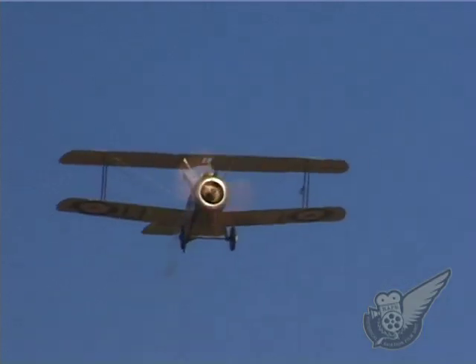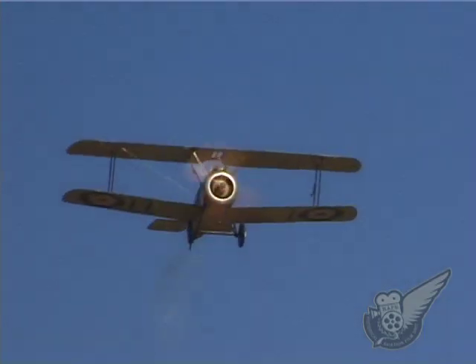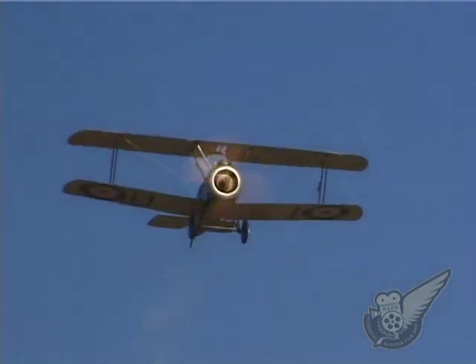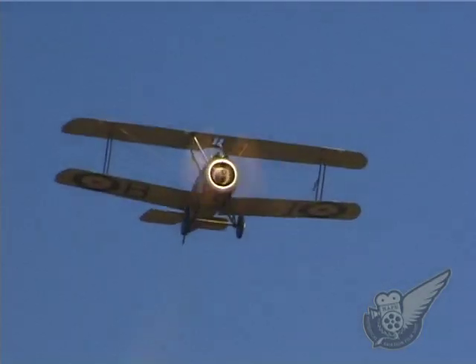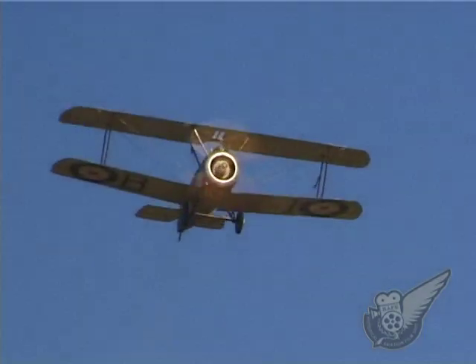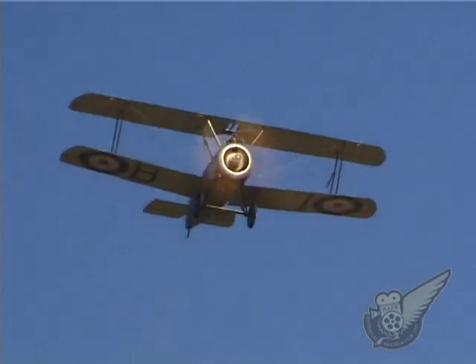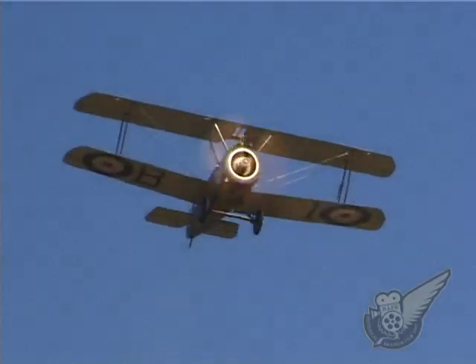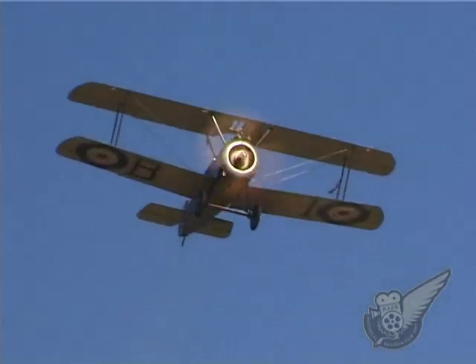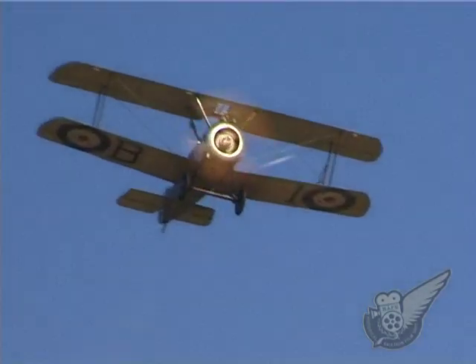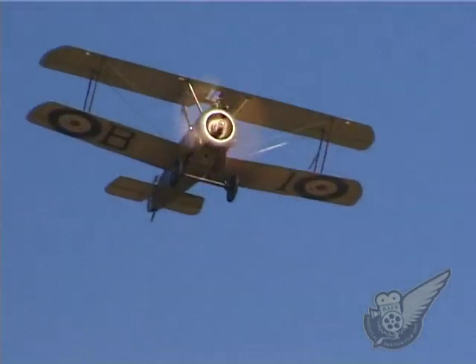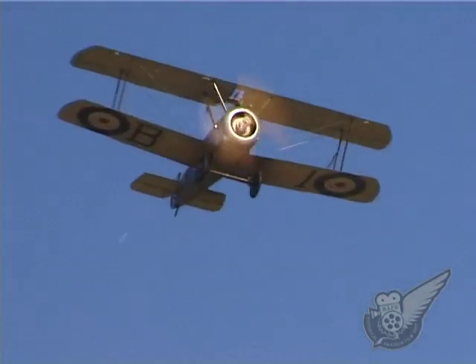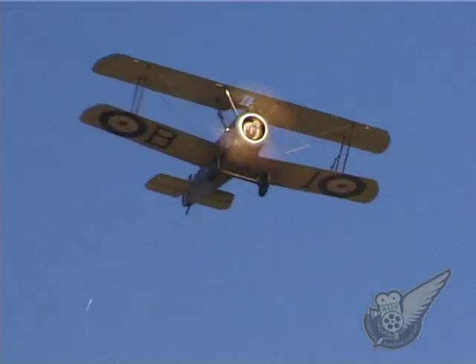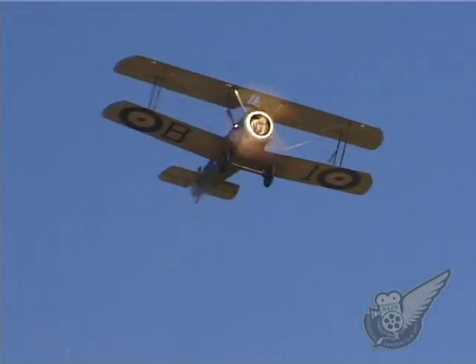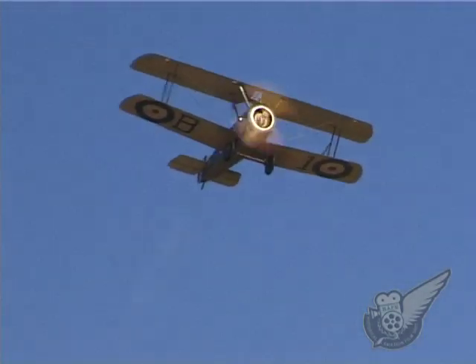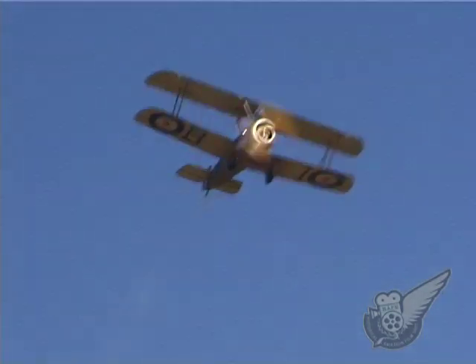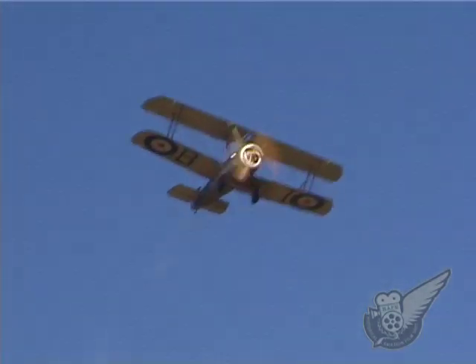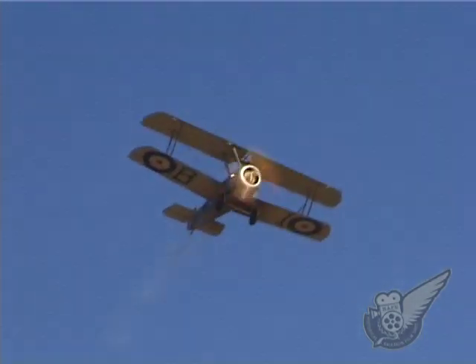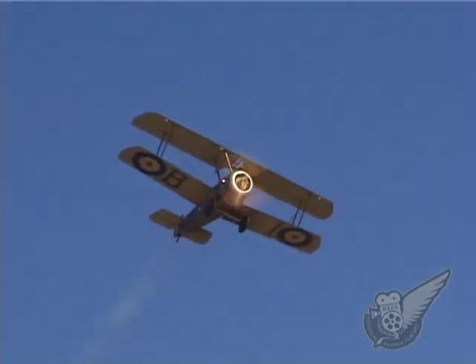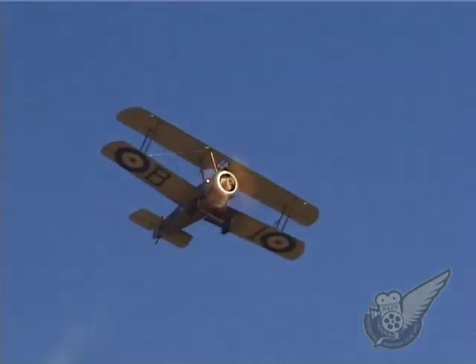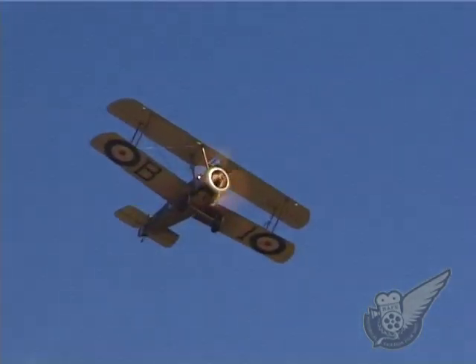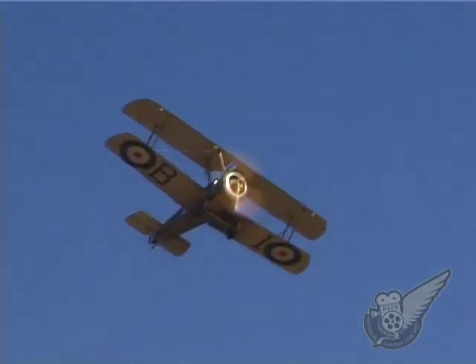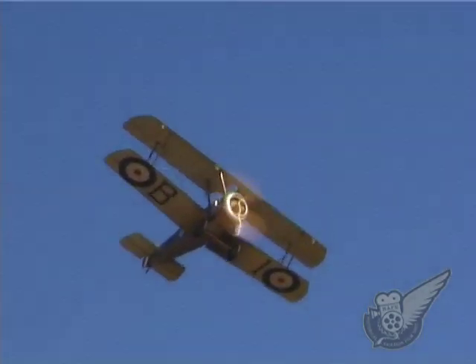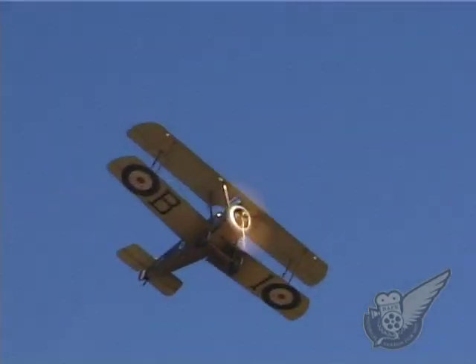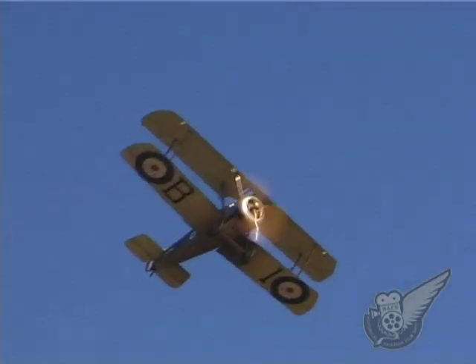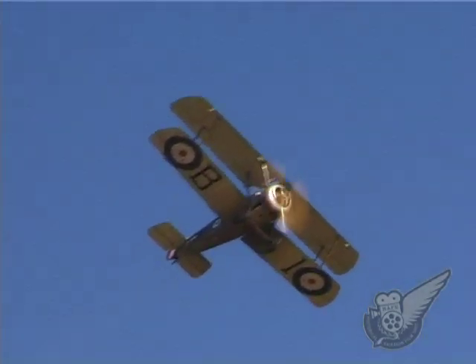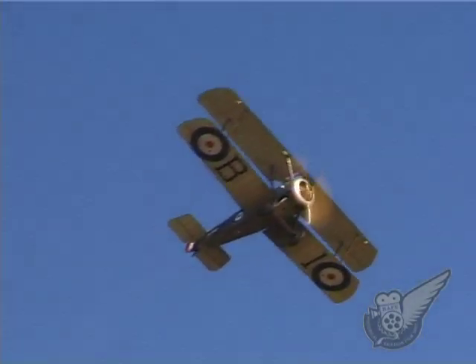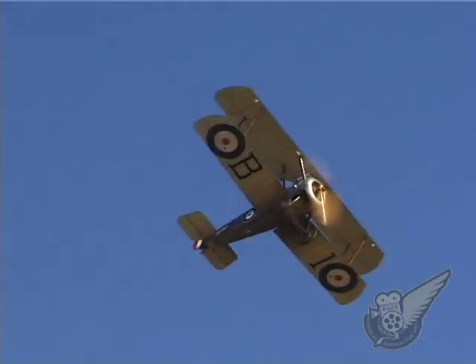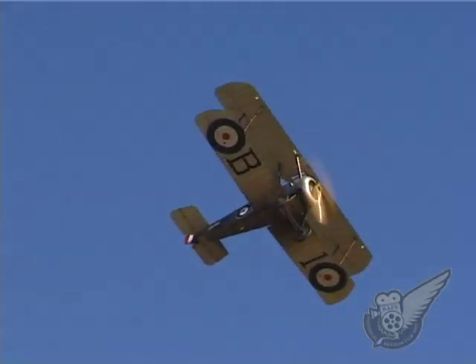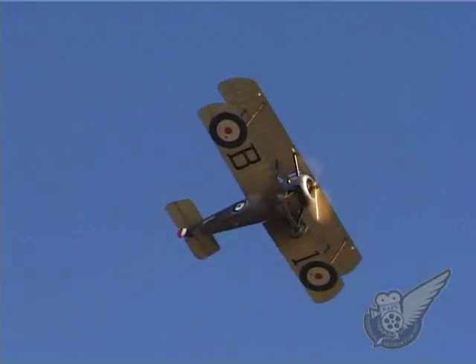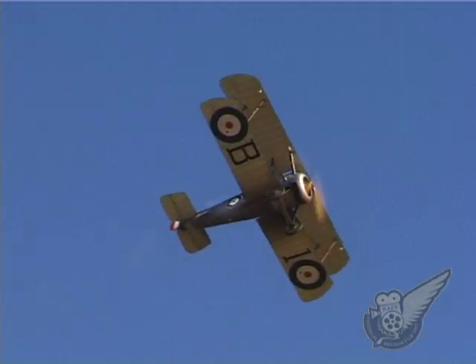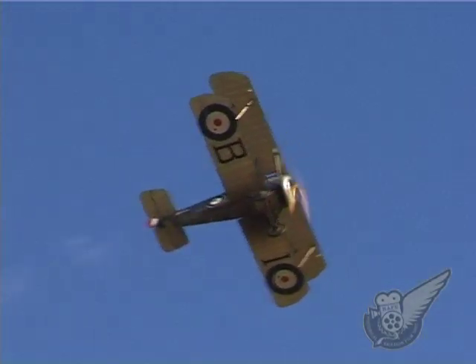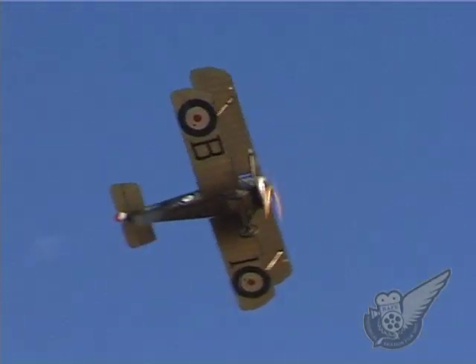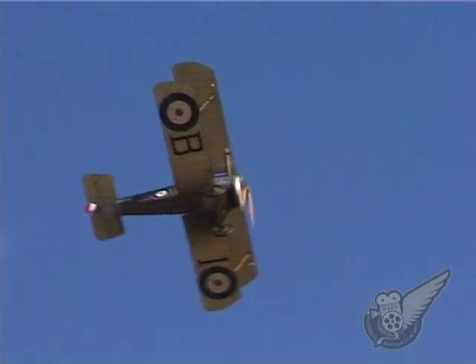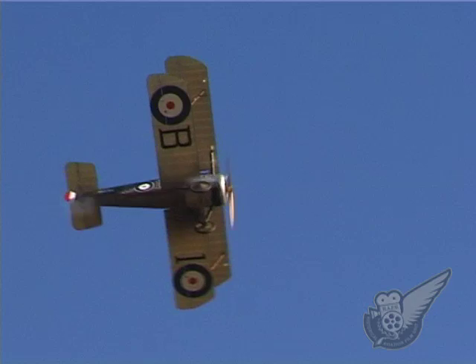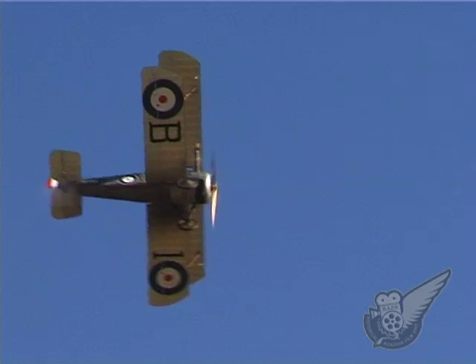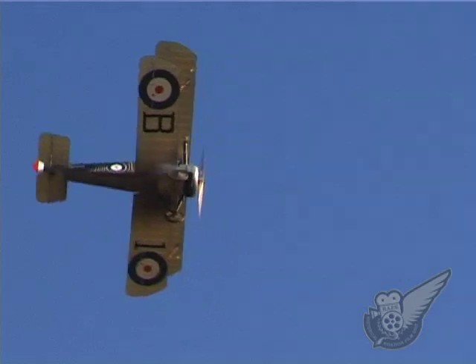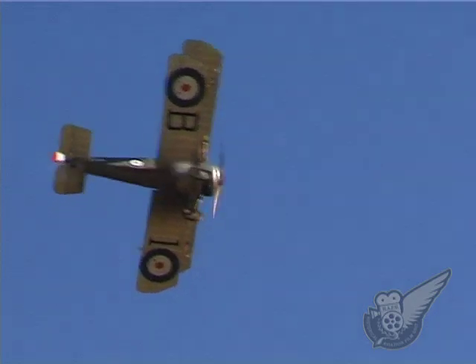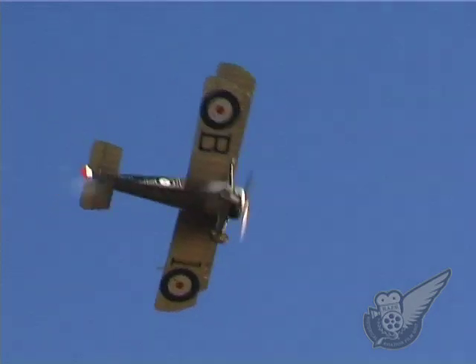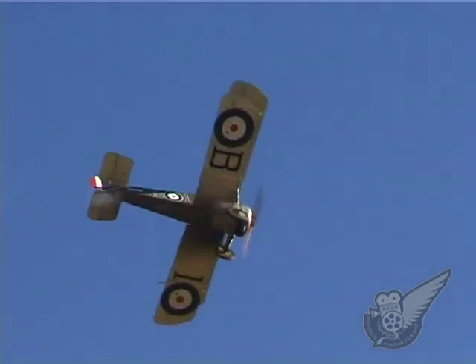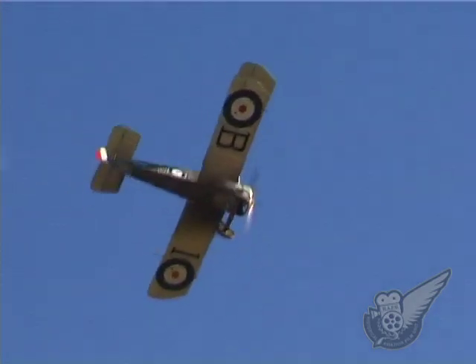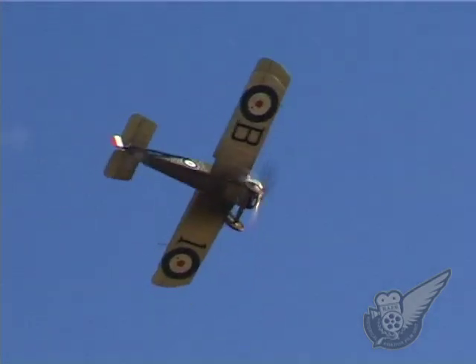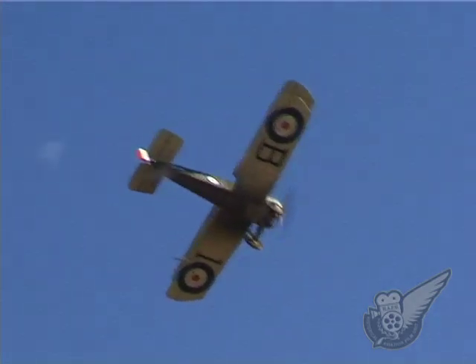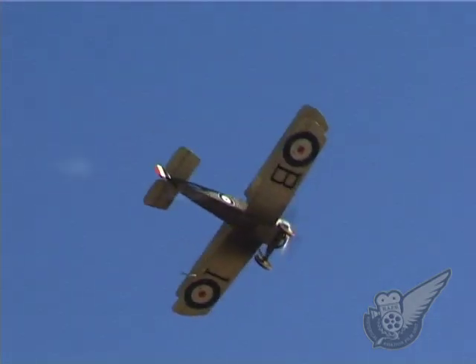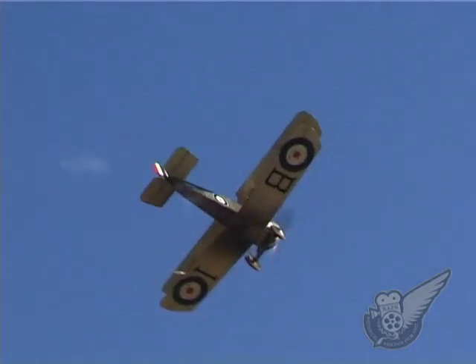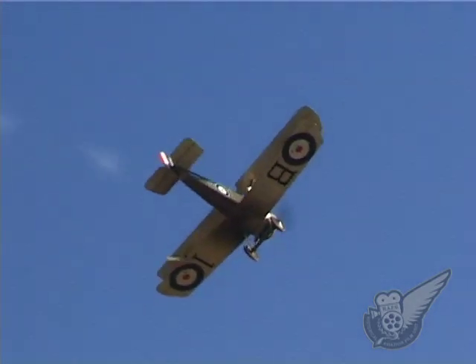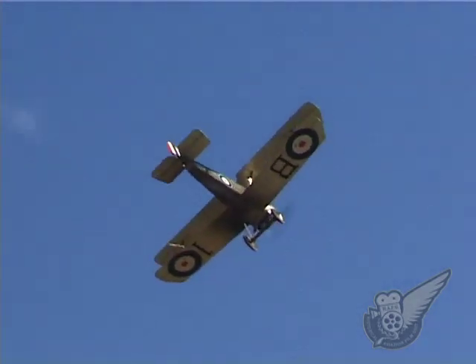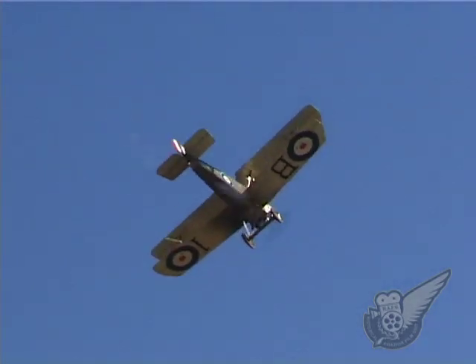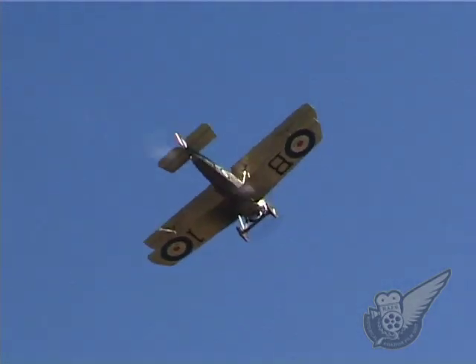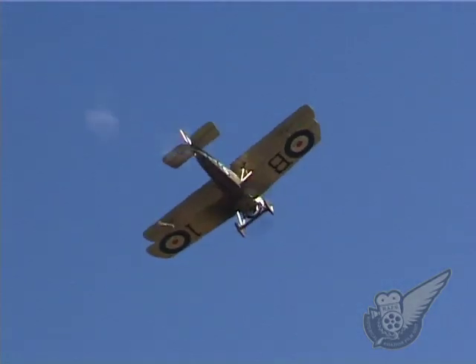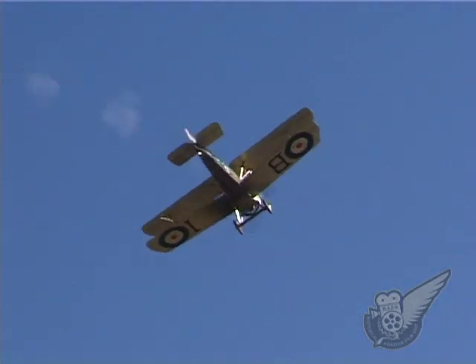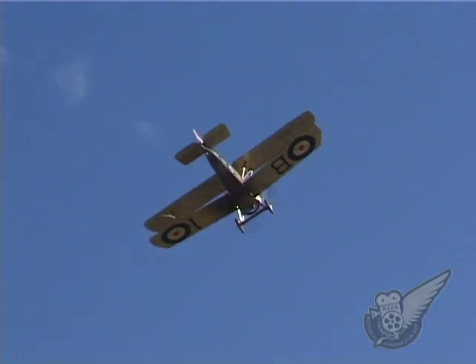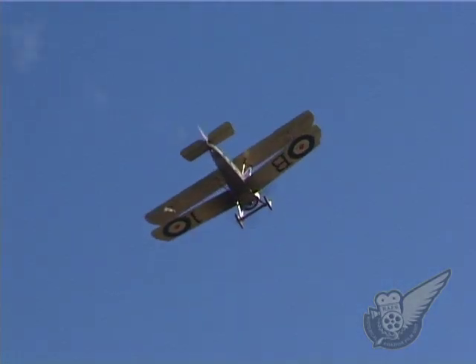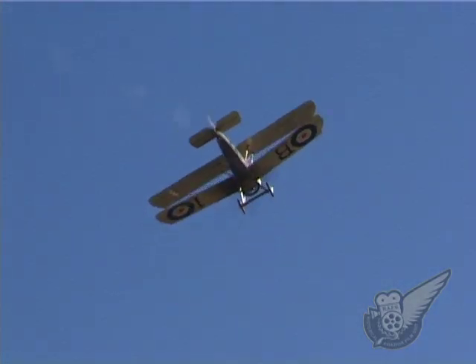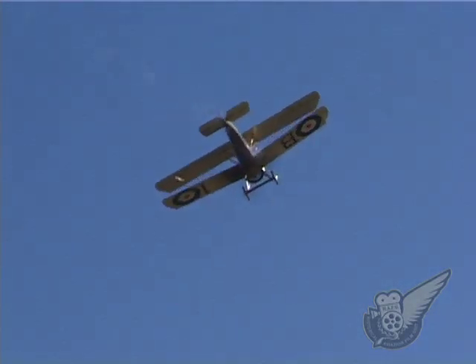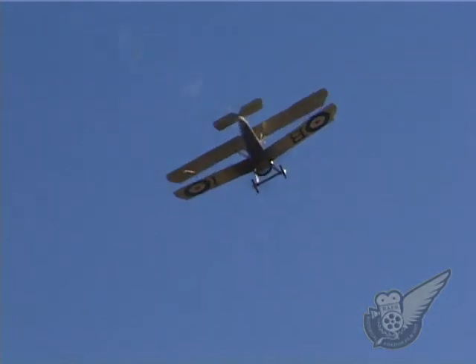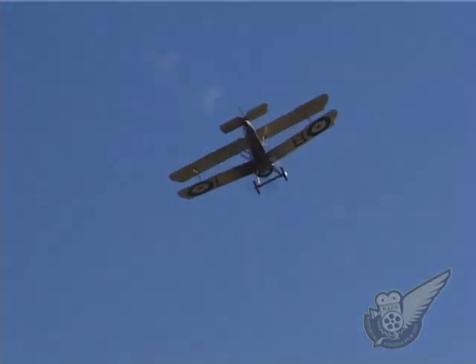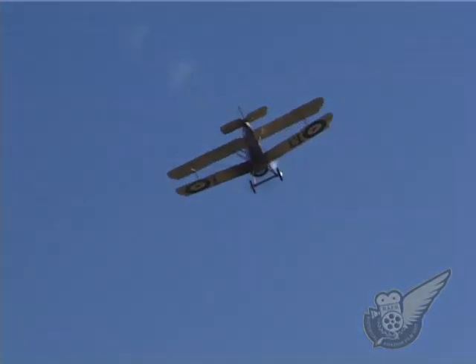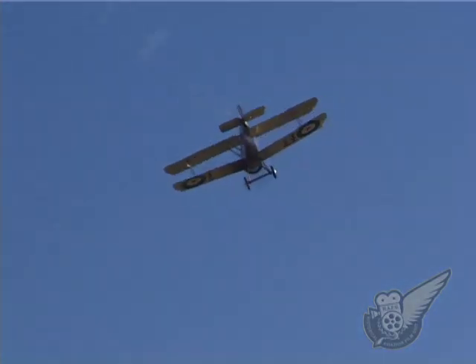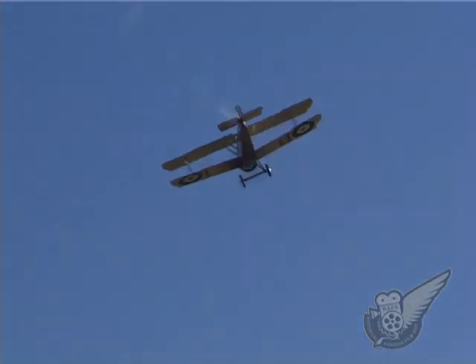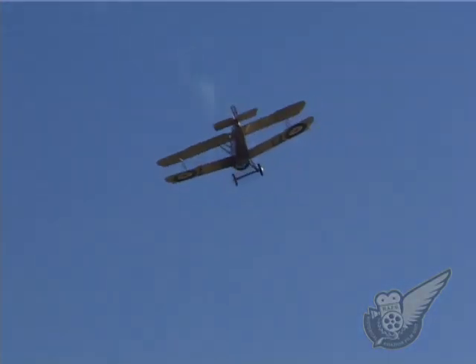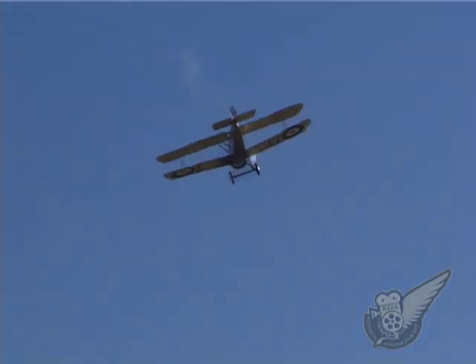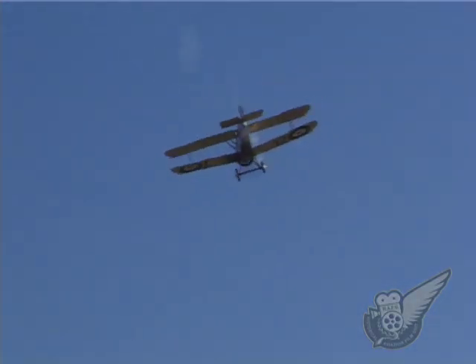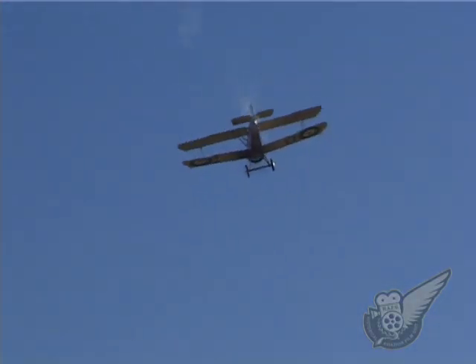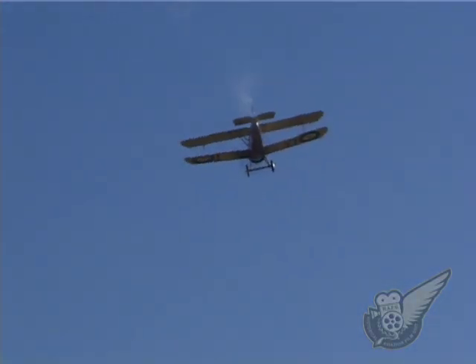Agile and somewhat vicious like a real camel, the type was credited with almost 1,300 victories during WWI.